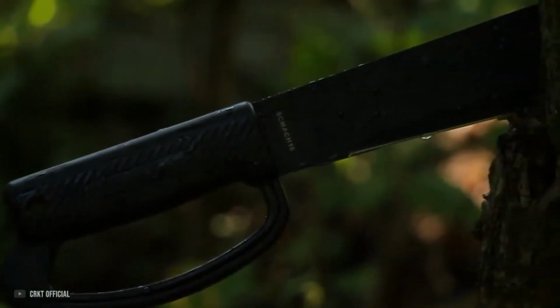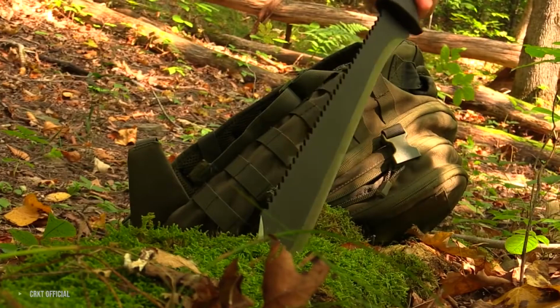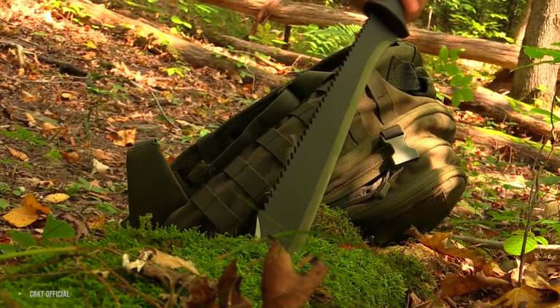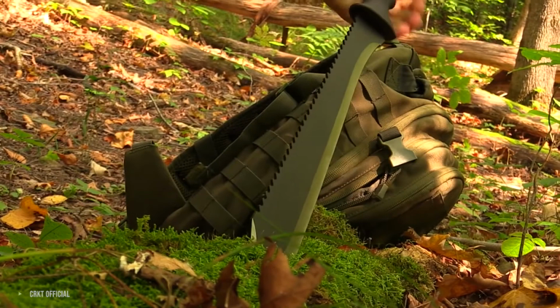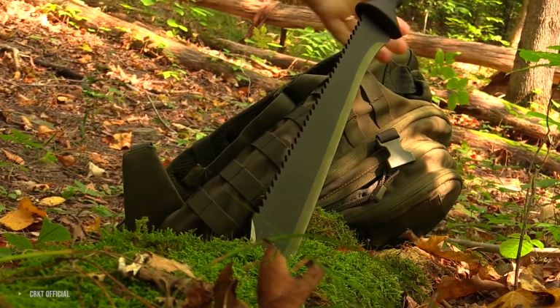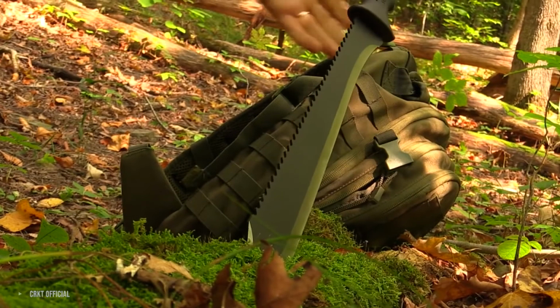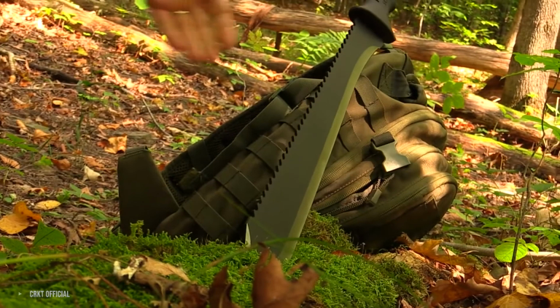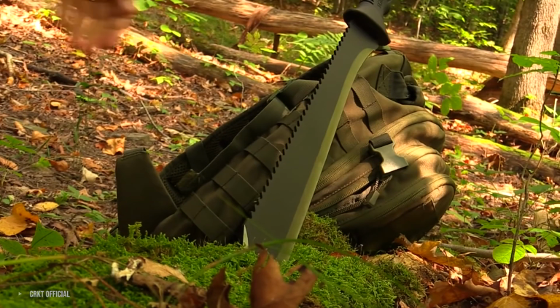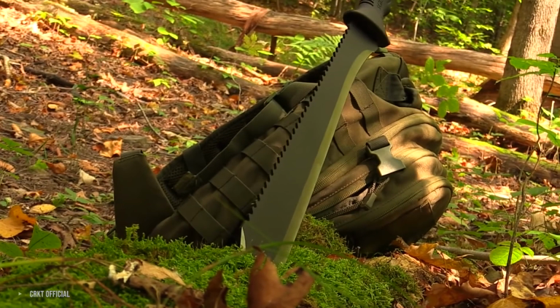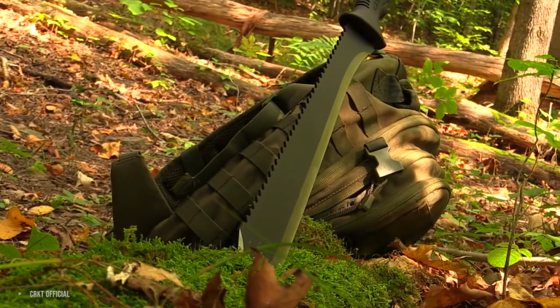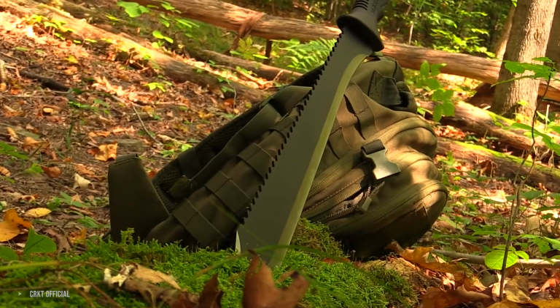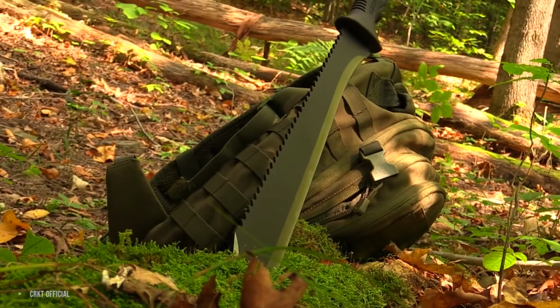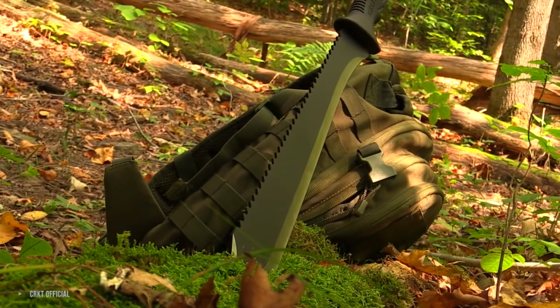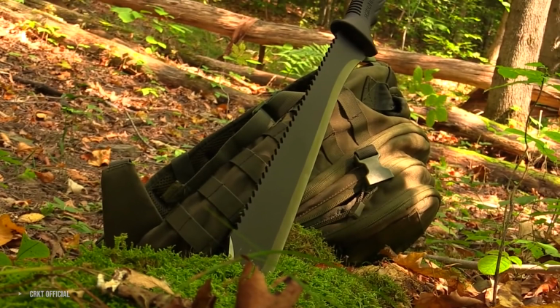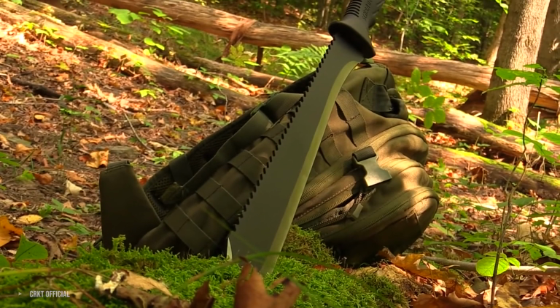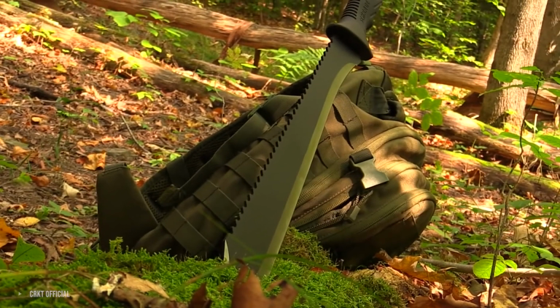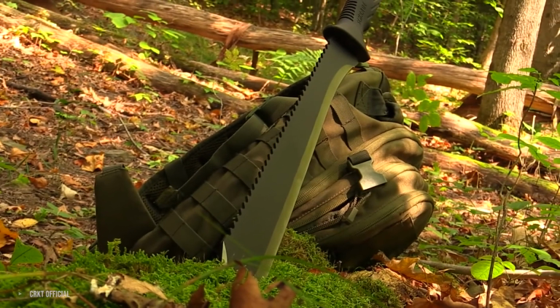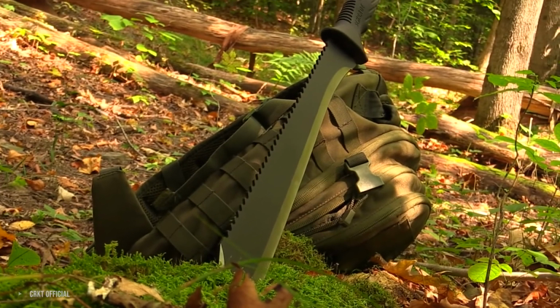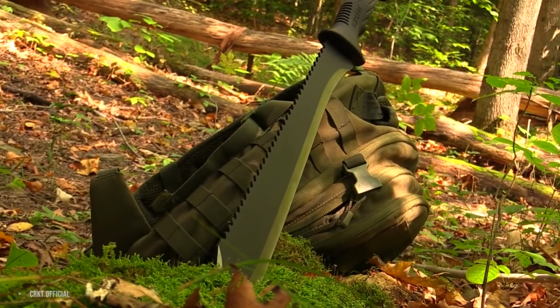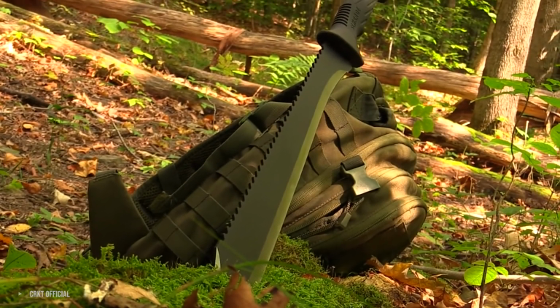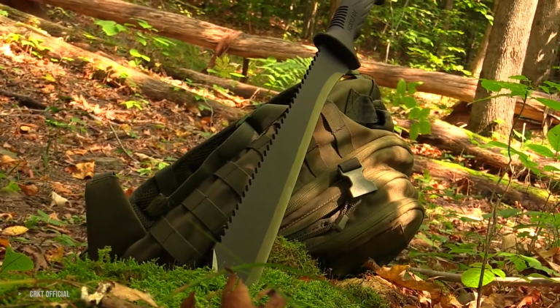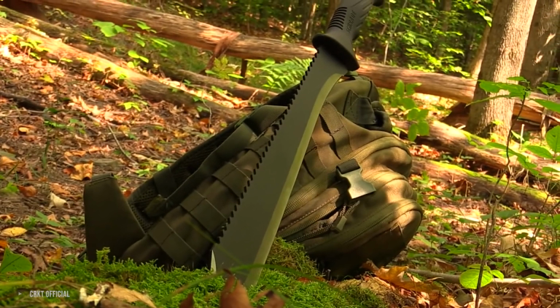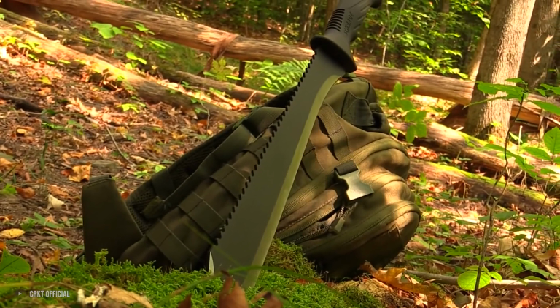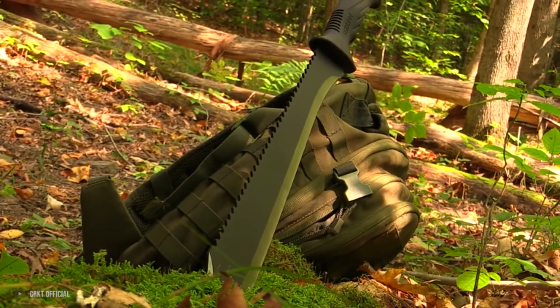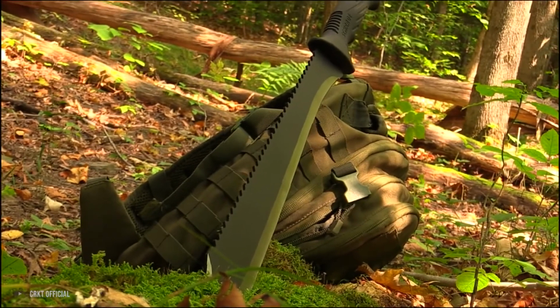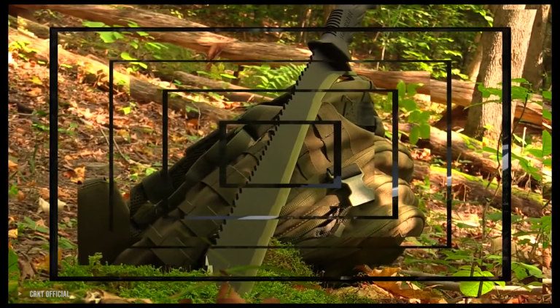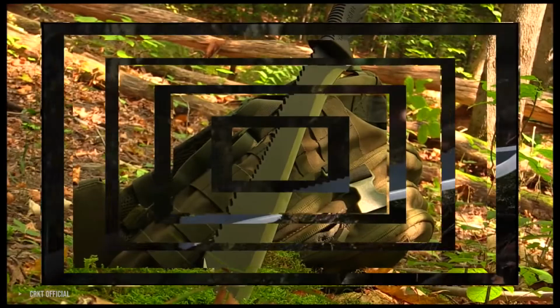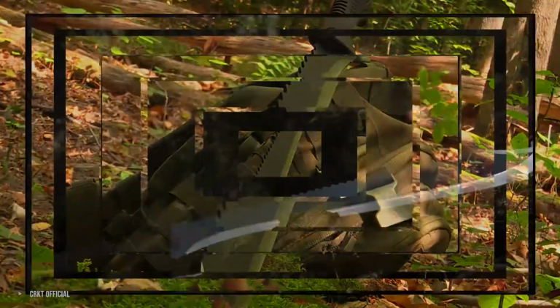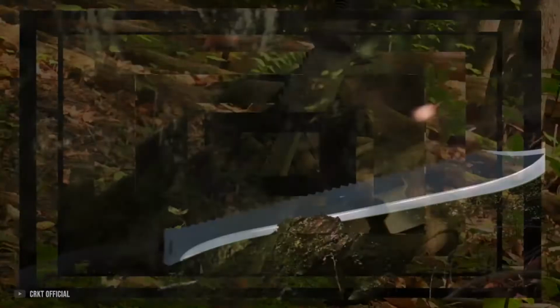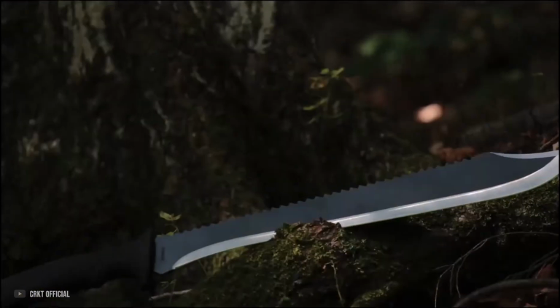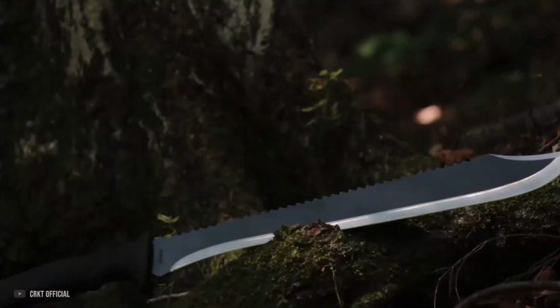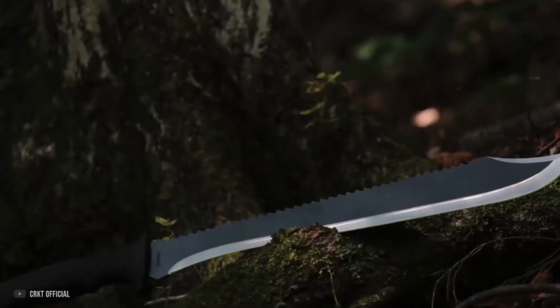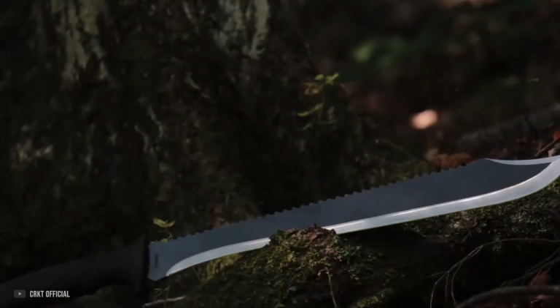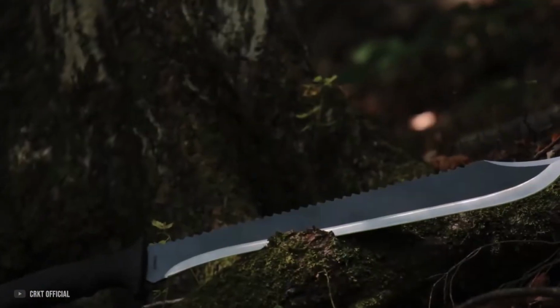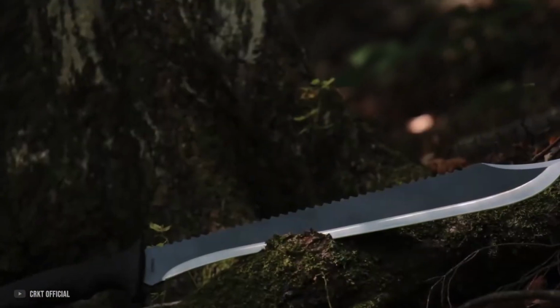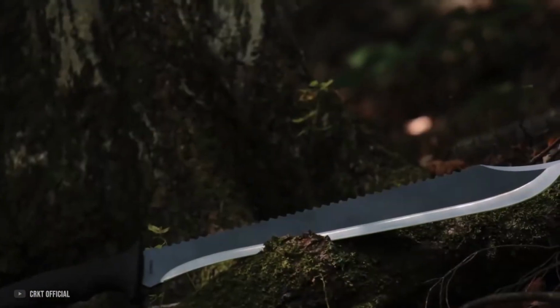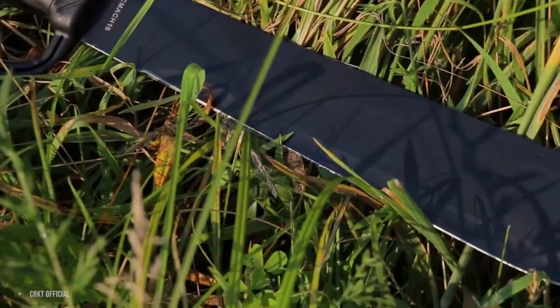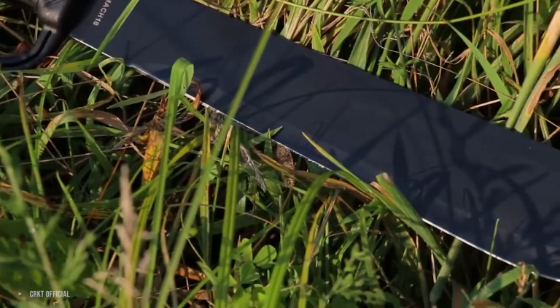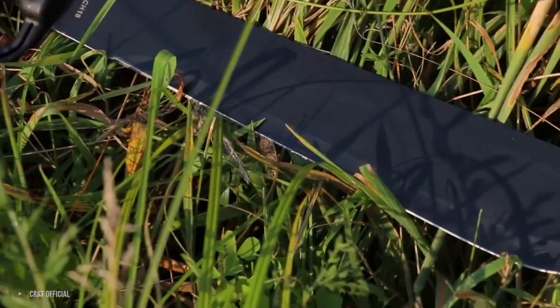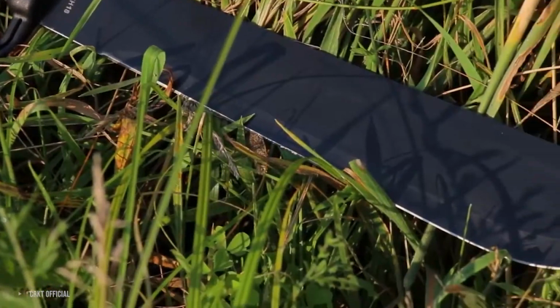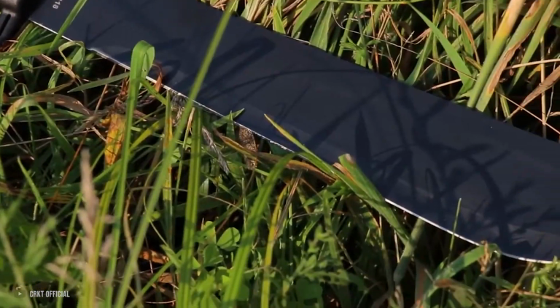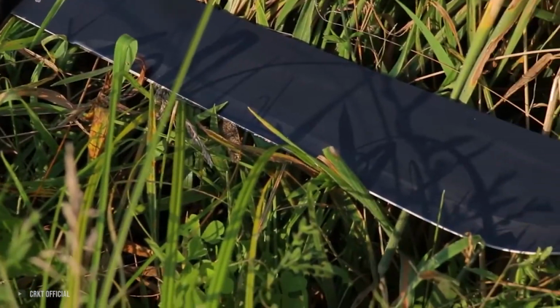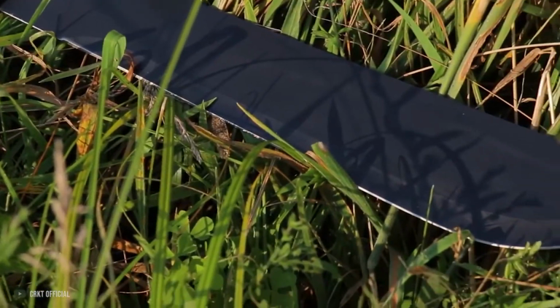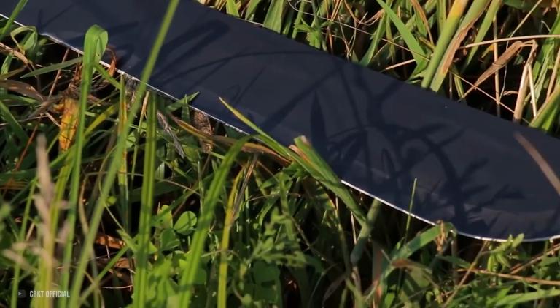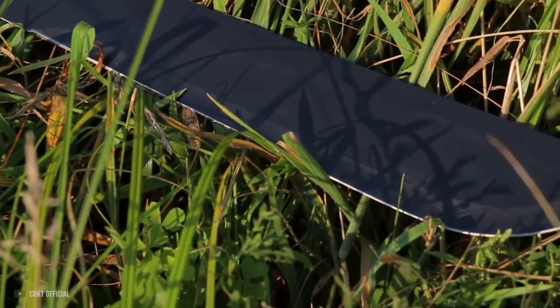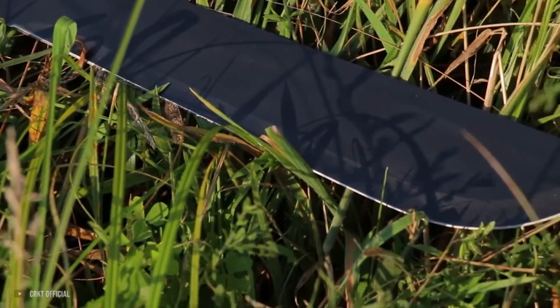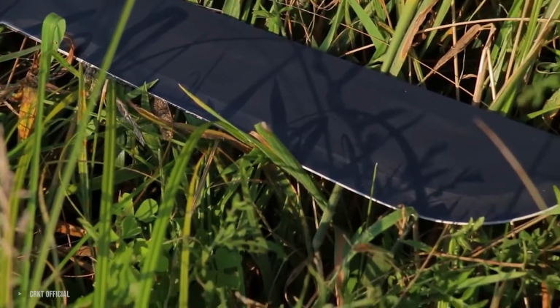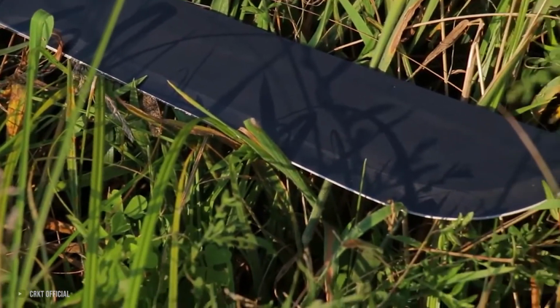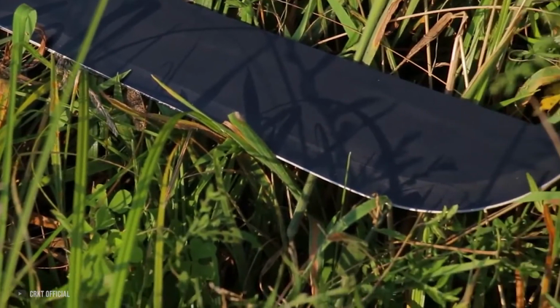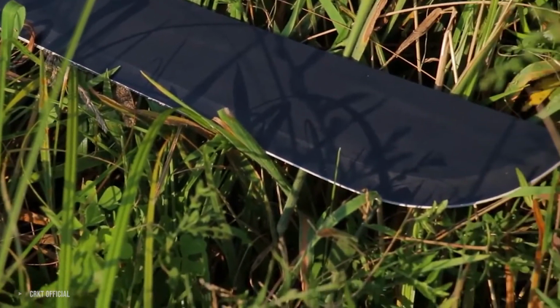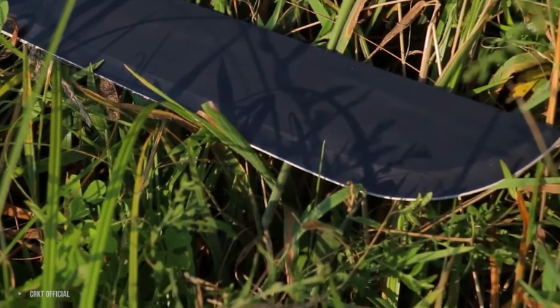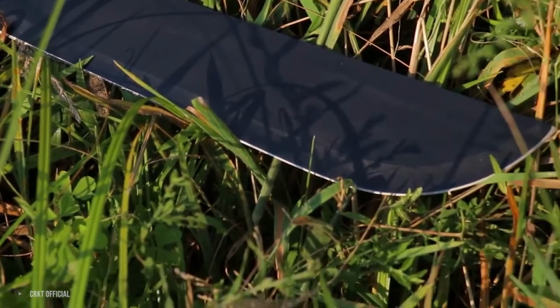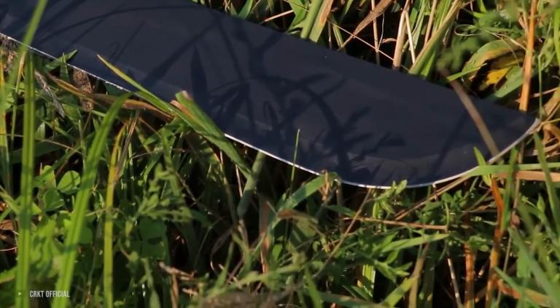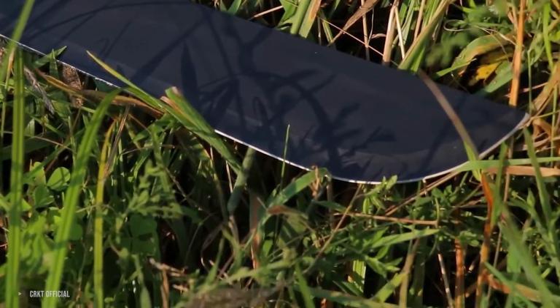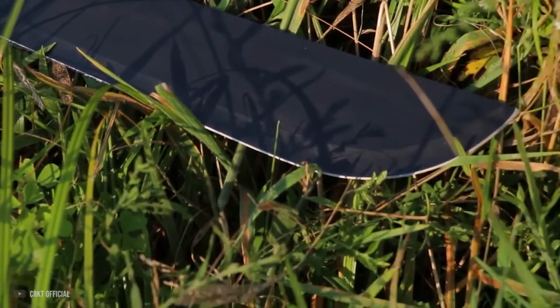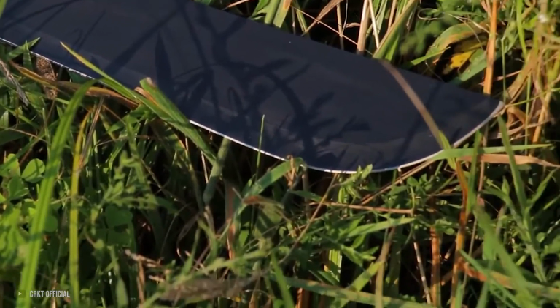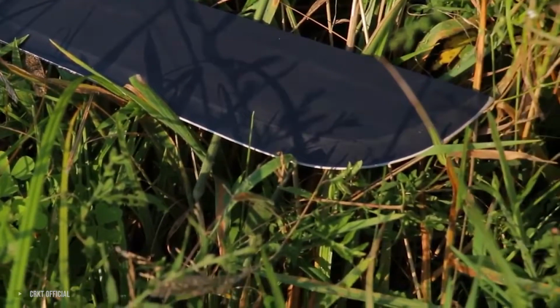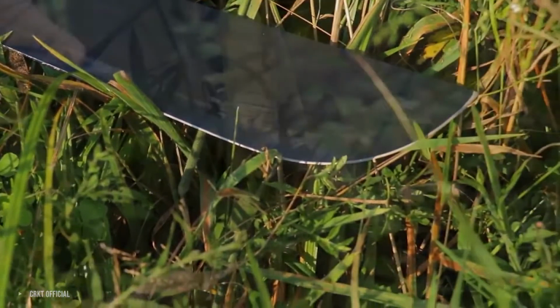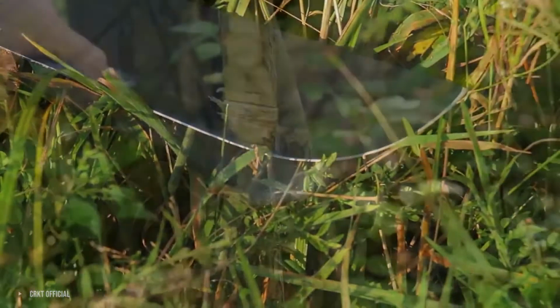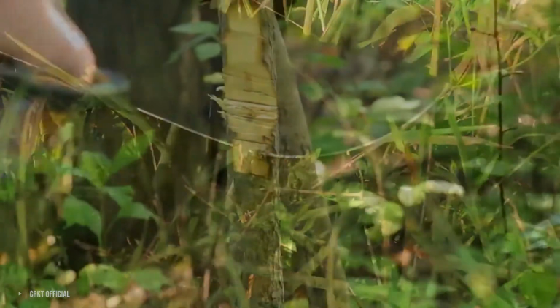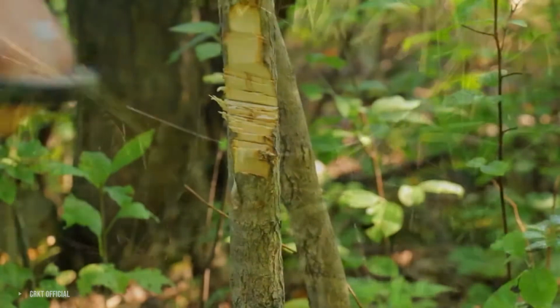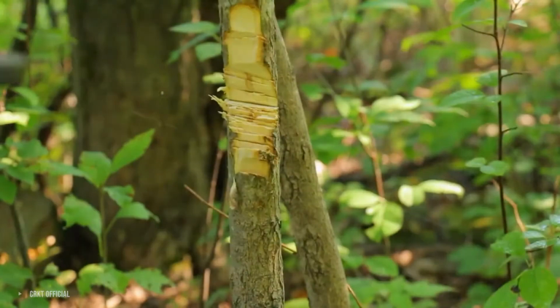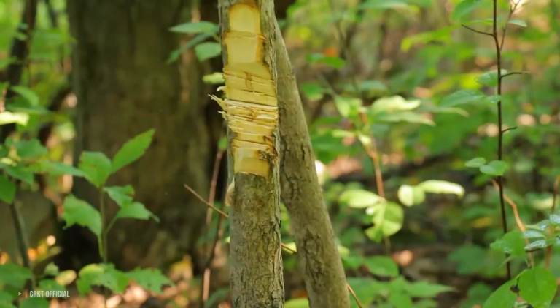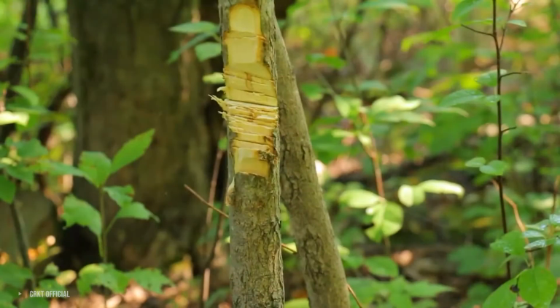In this guide, you will learn about each of the 5 best survival machetes on the market right now. So, let's start.